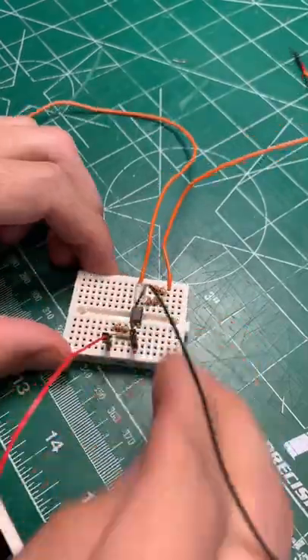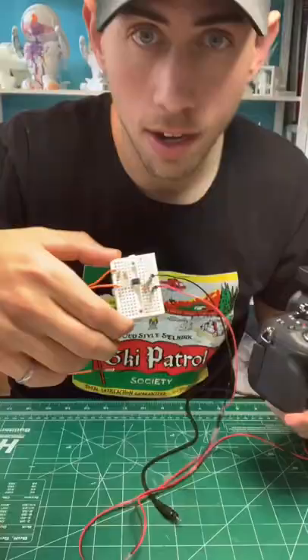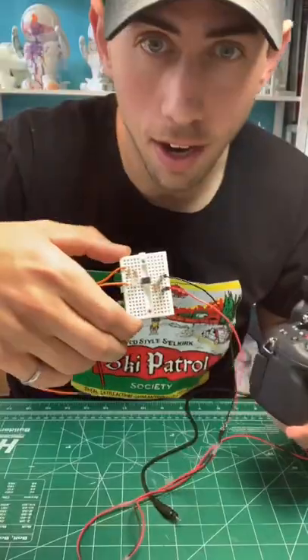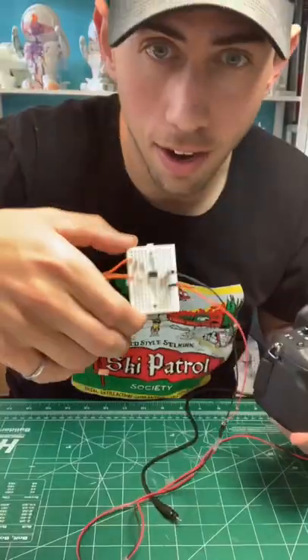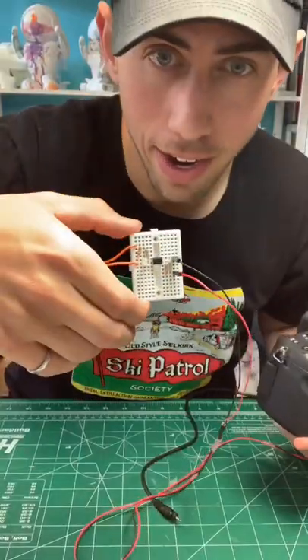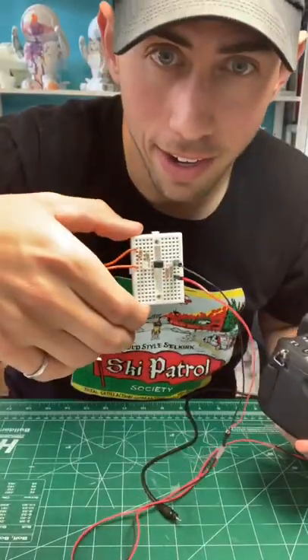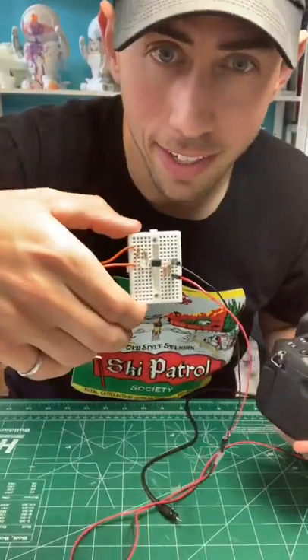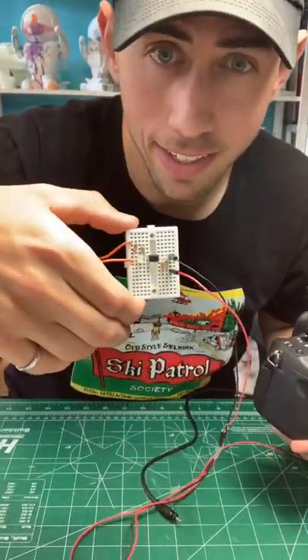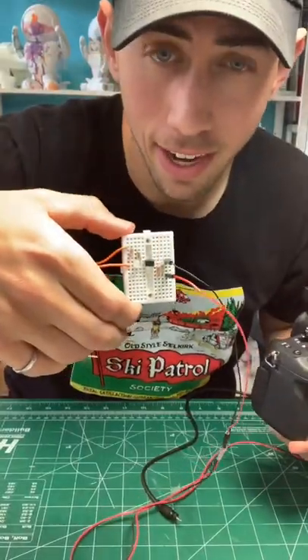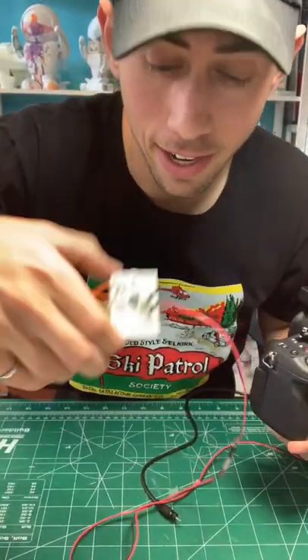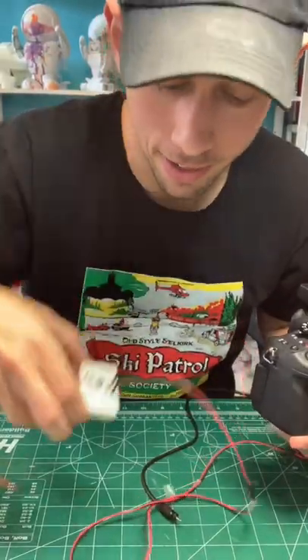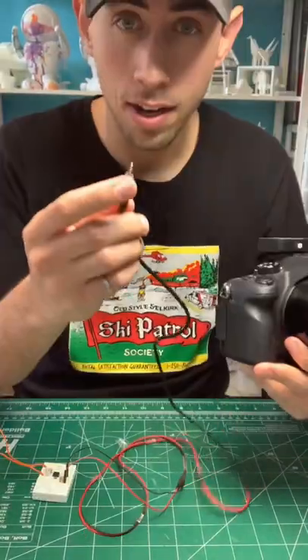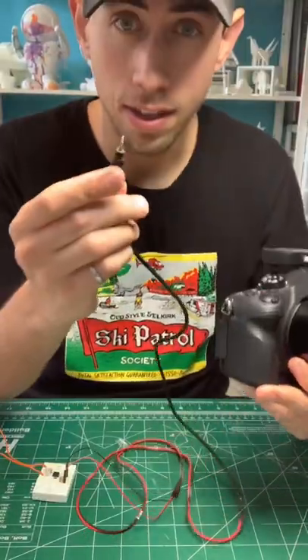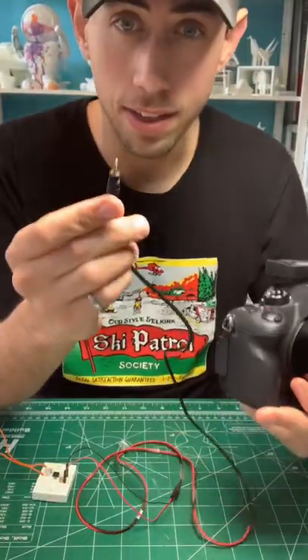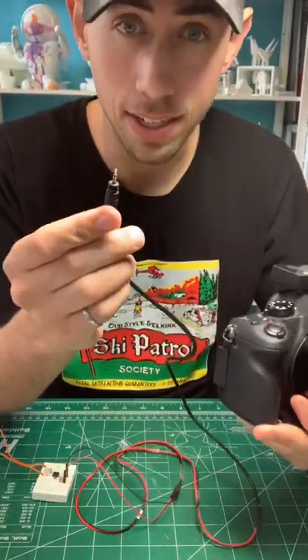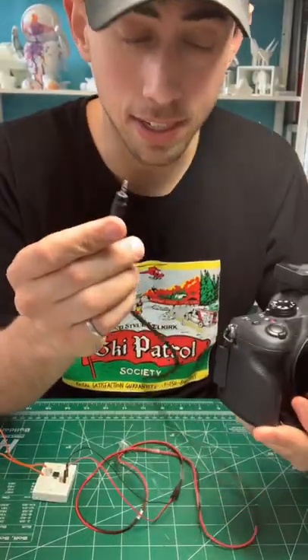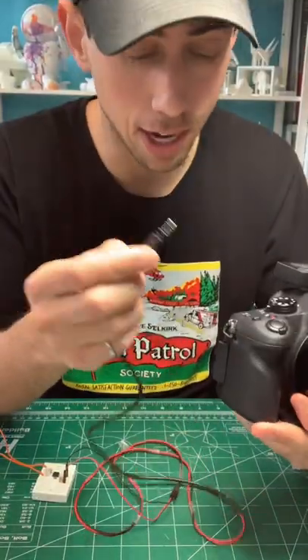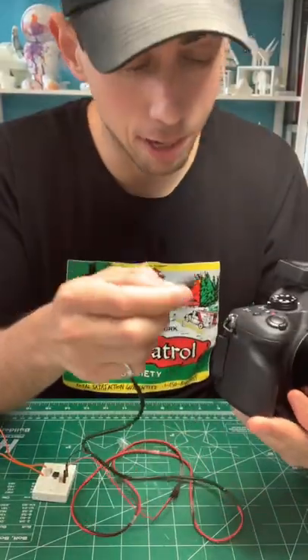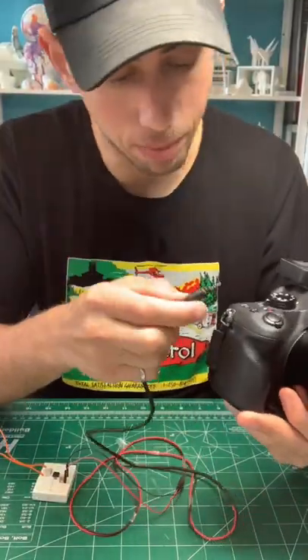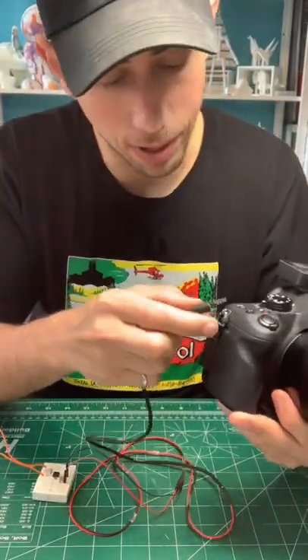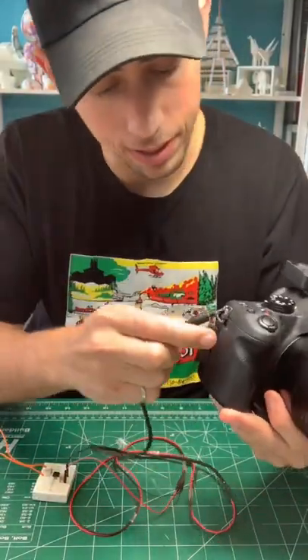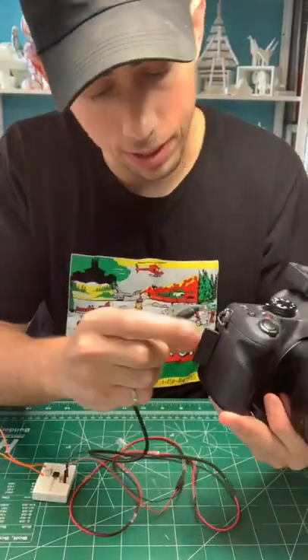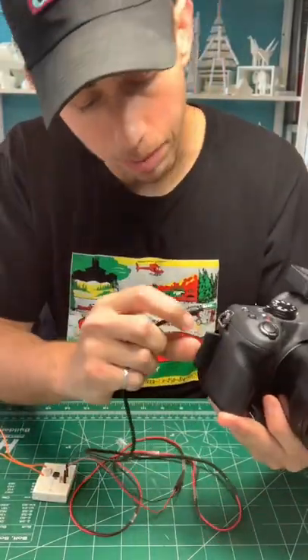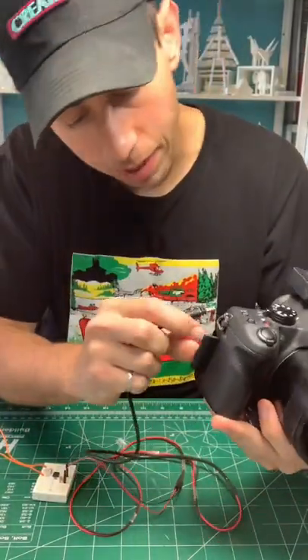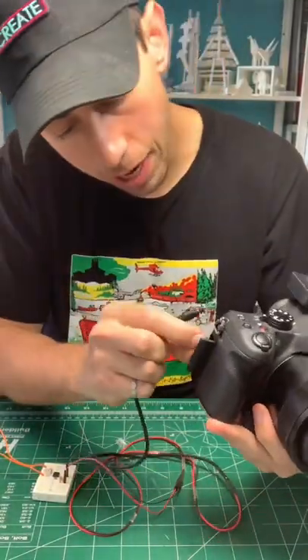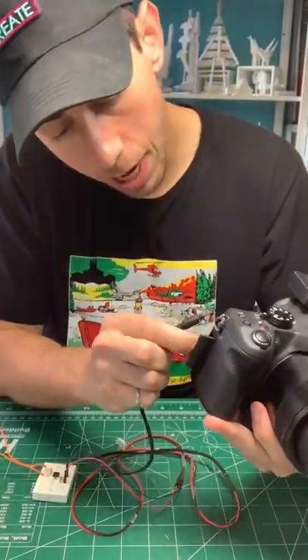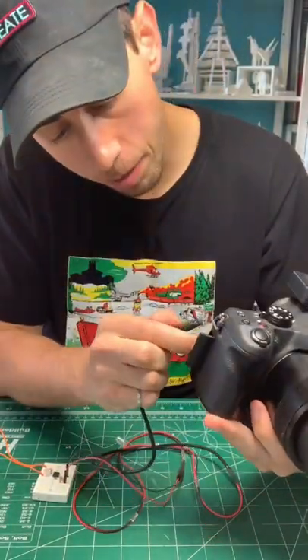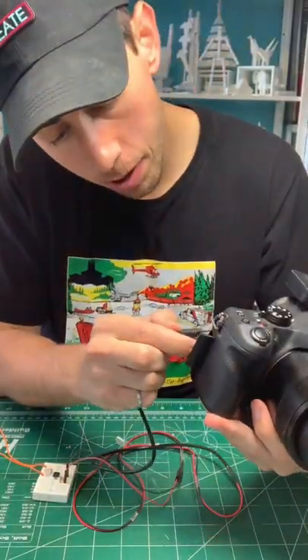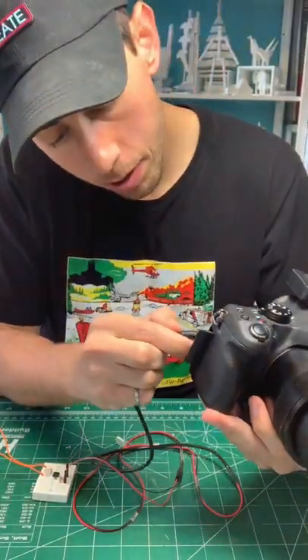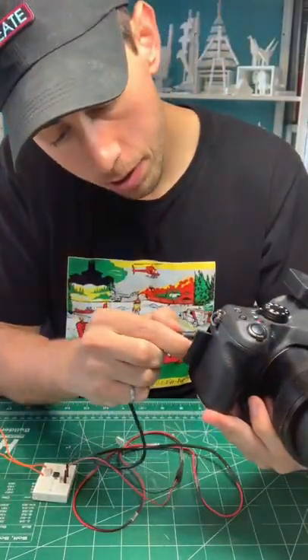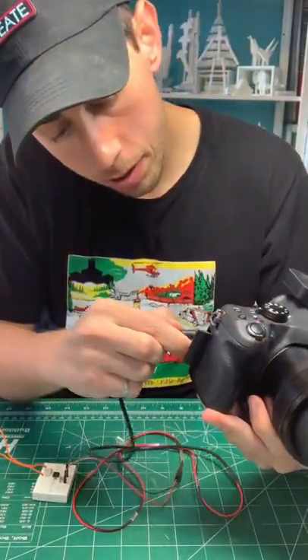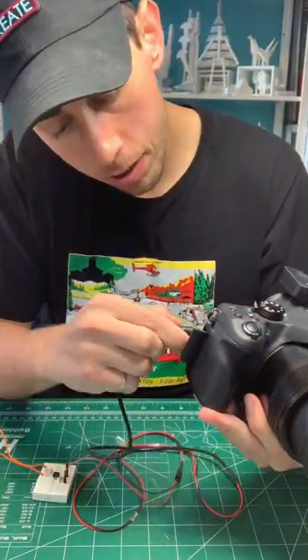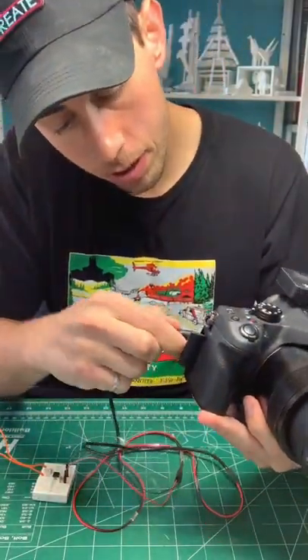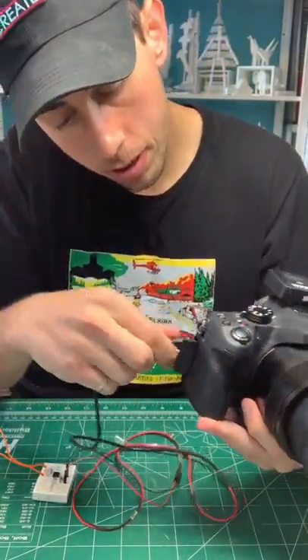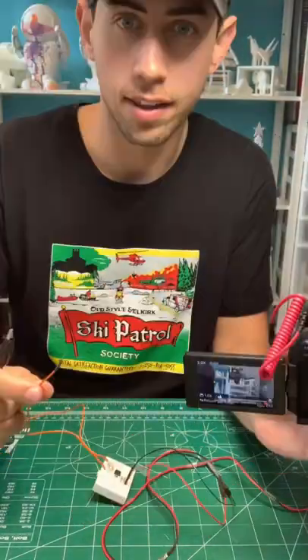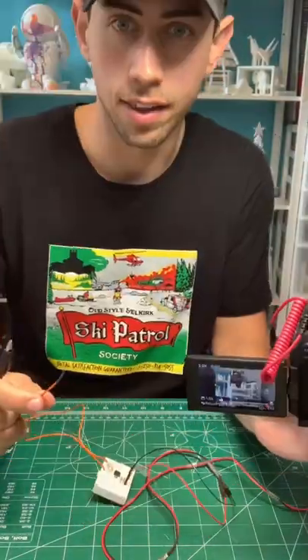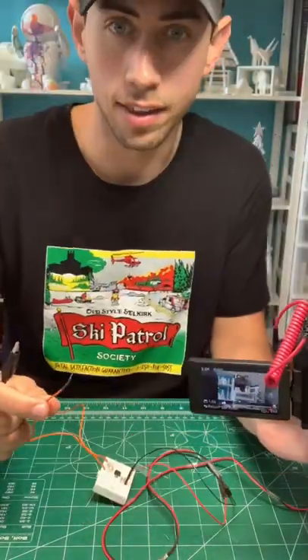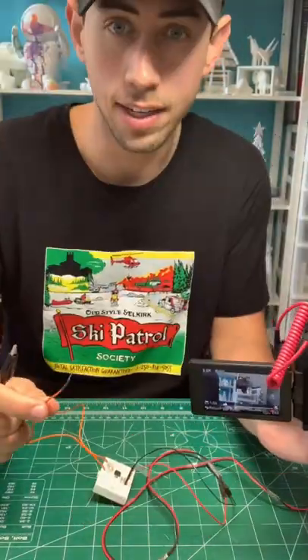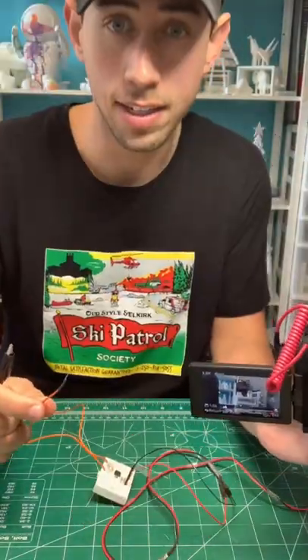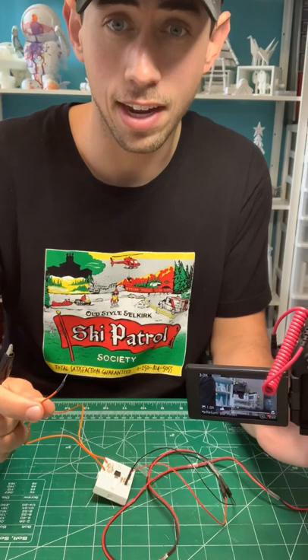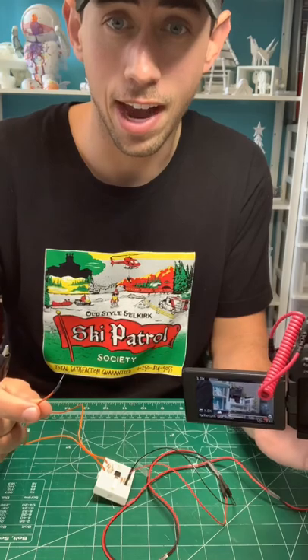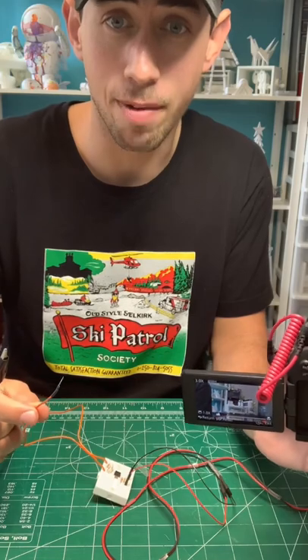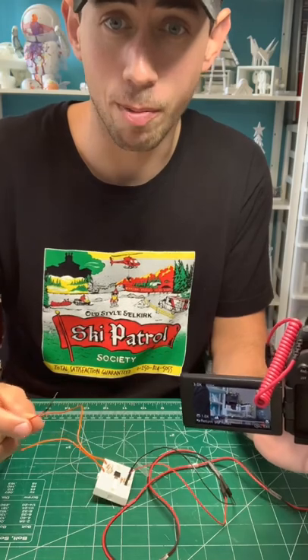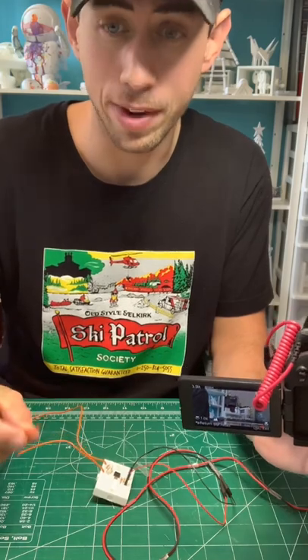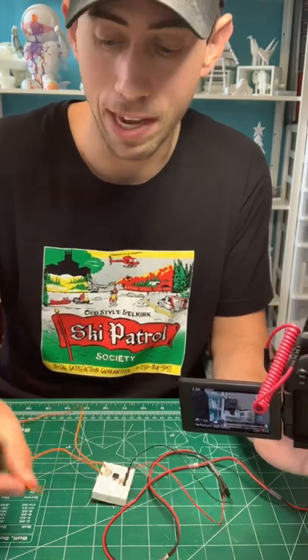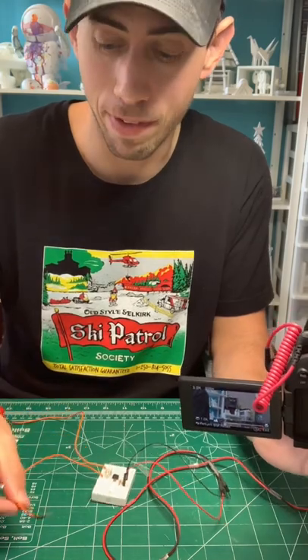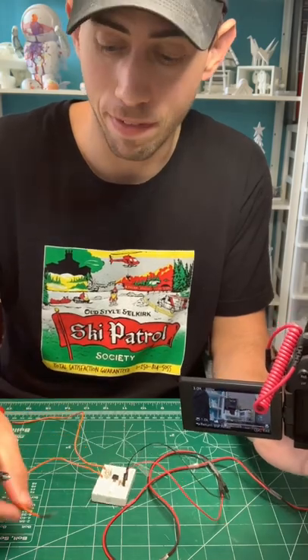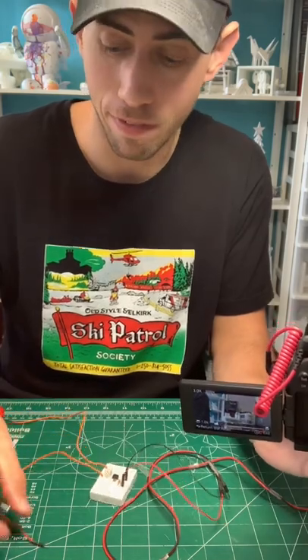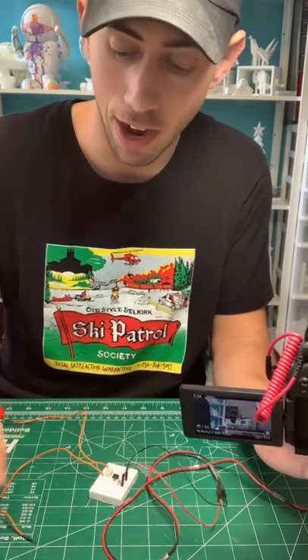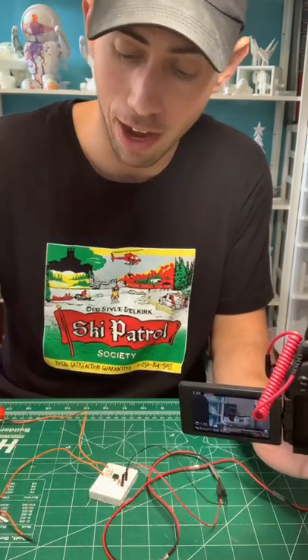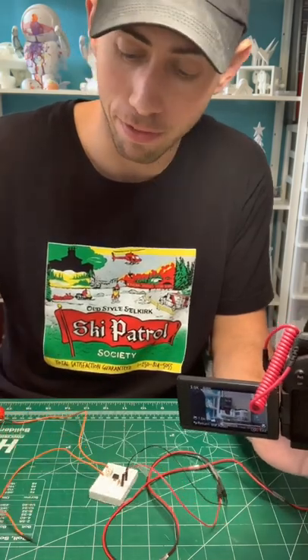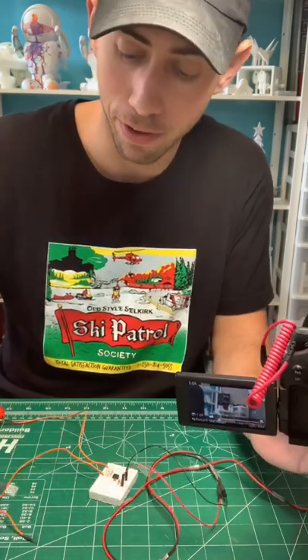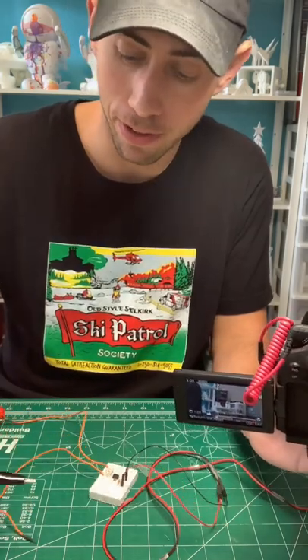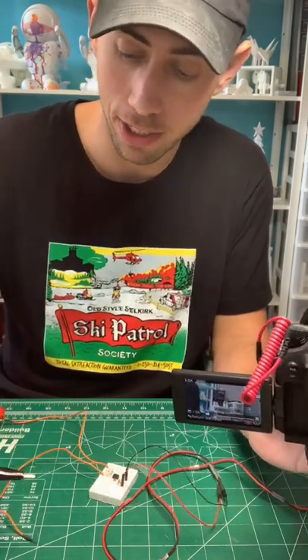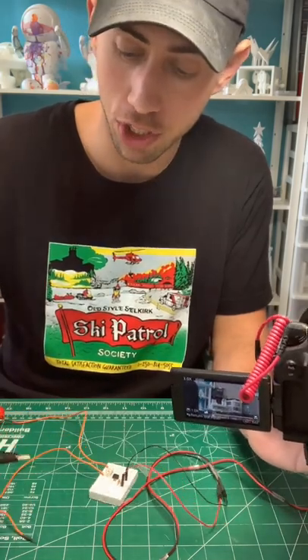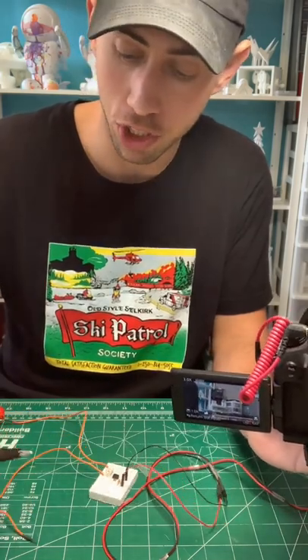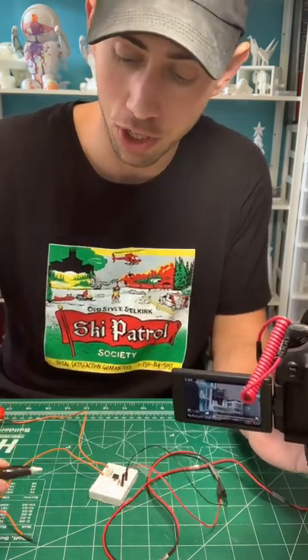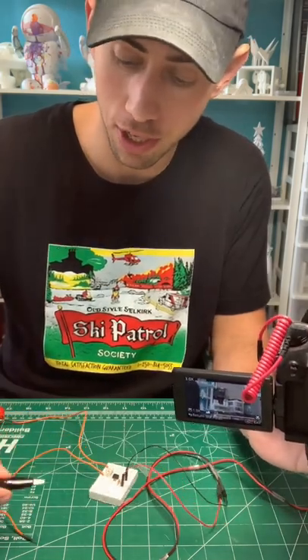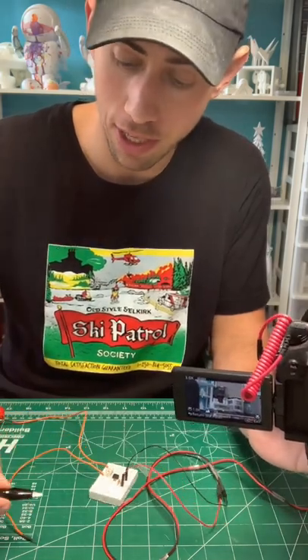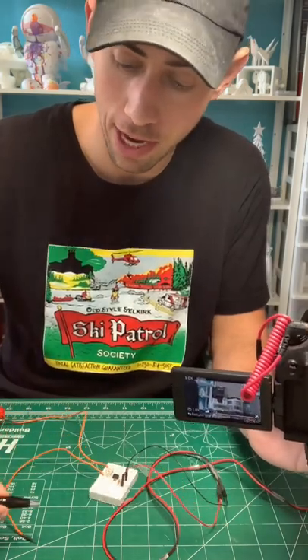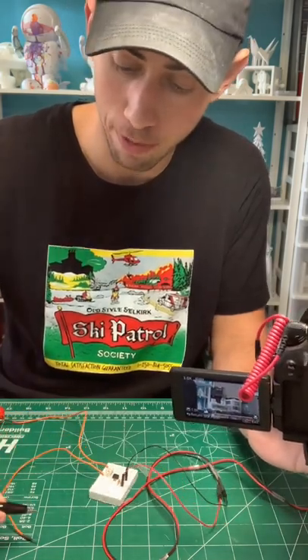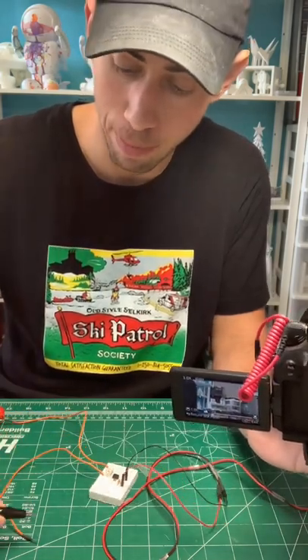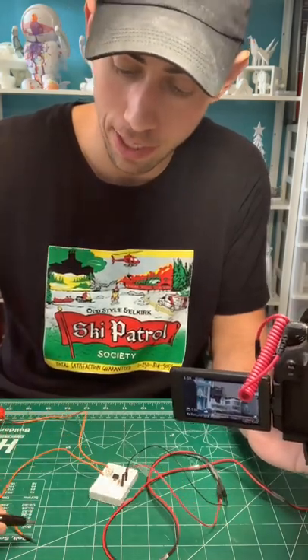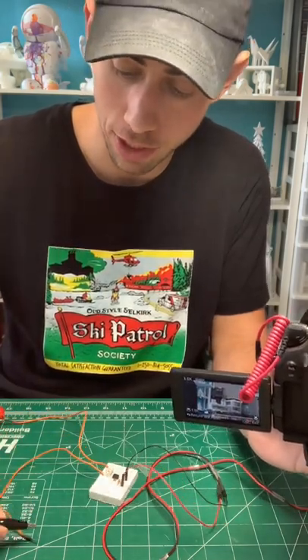All right, it's done. This side plugs into the camera and this side — when we give it five volts — it should take a picture.